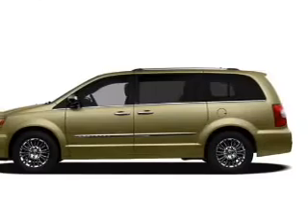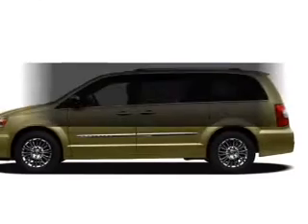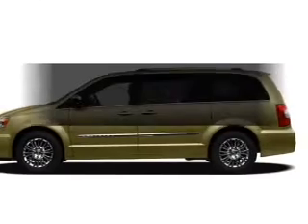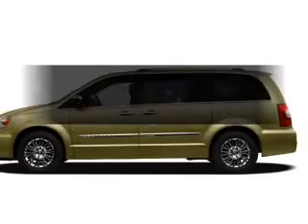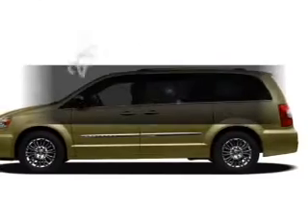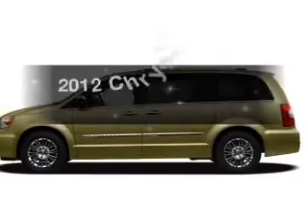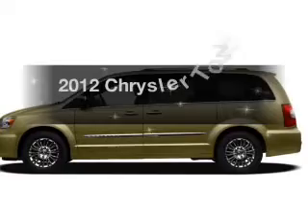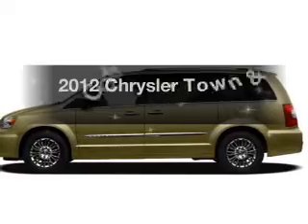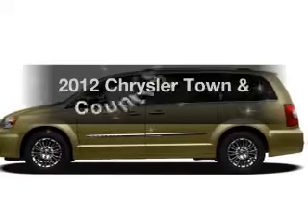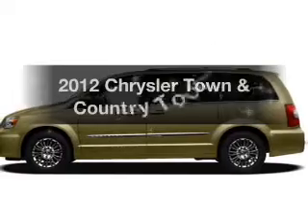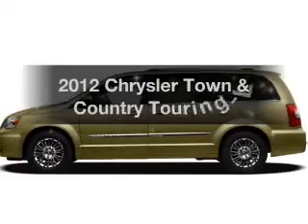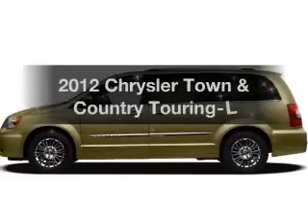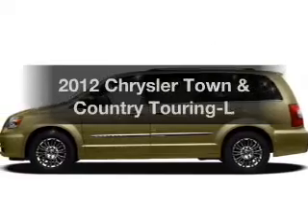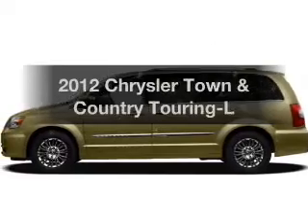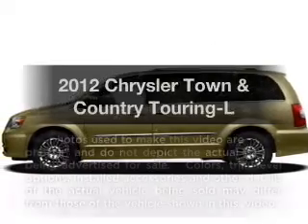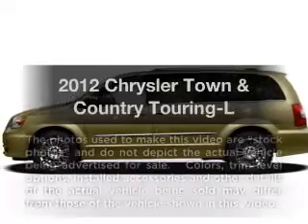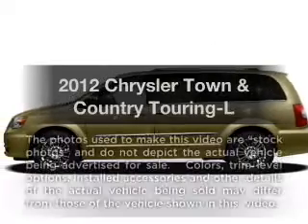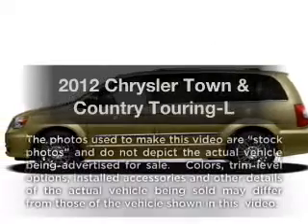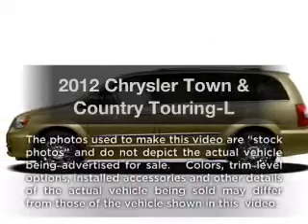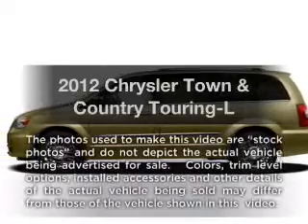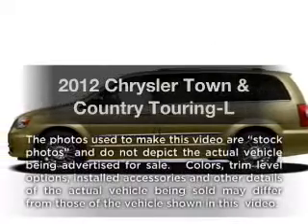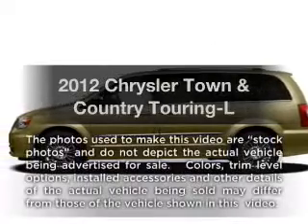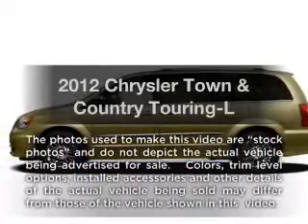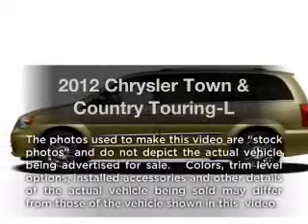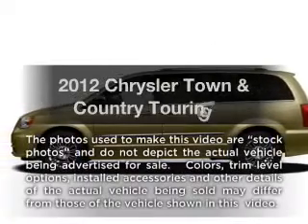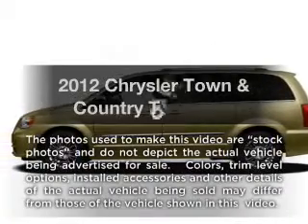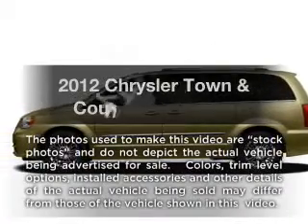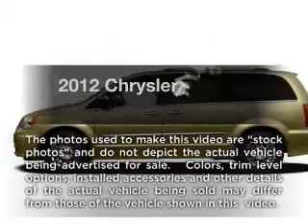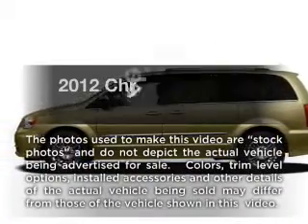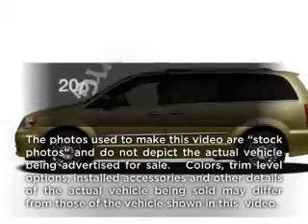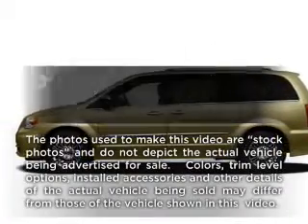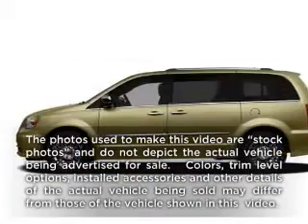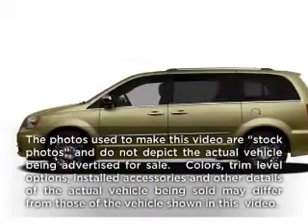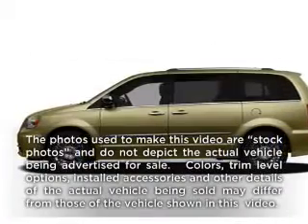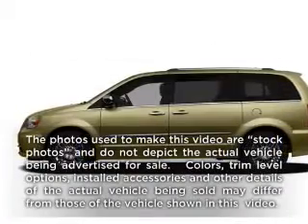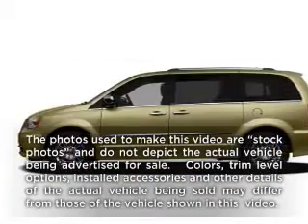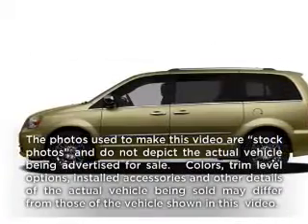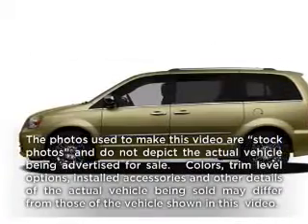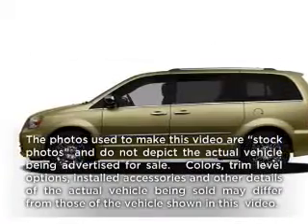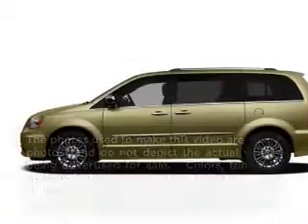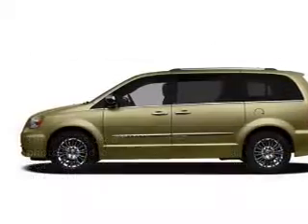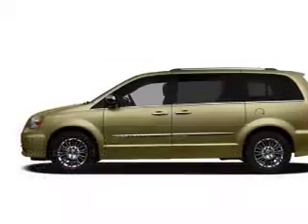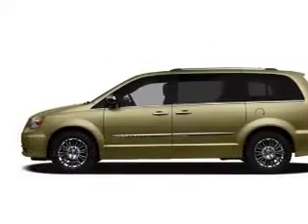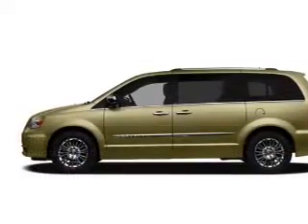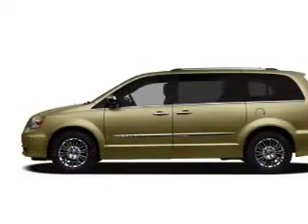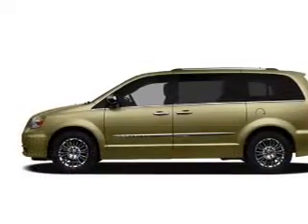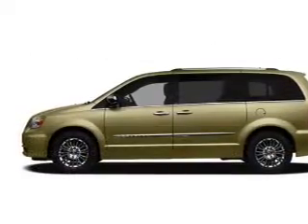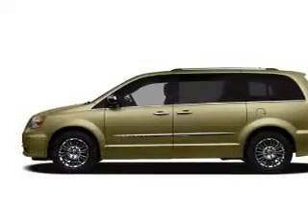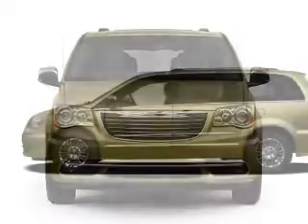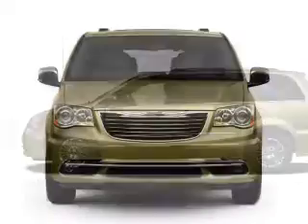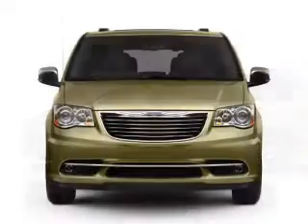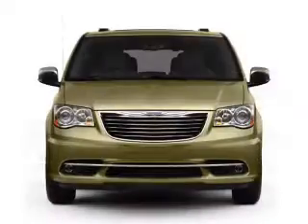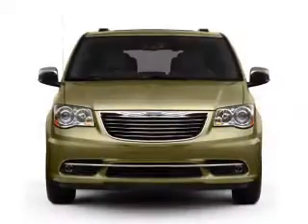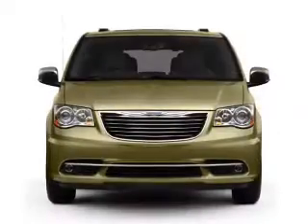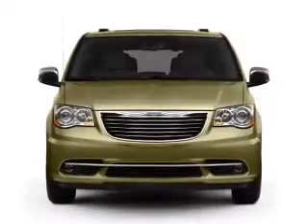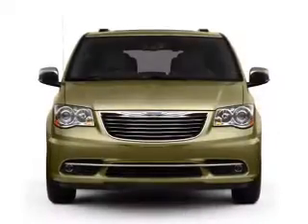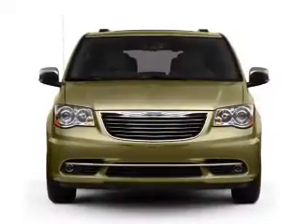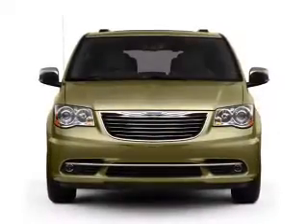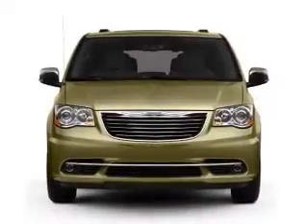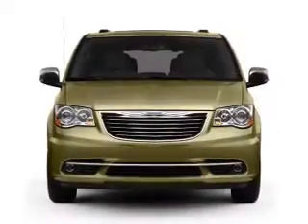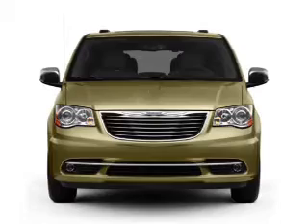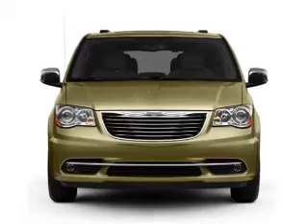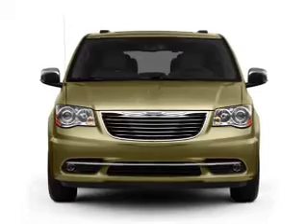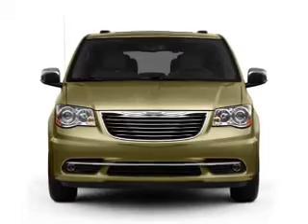Check out this 2012 Chrysler Town & Country. If you're looking for an automobile with great attributes, look no further.